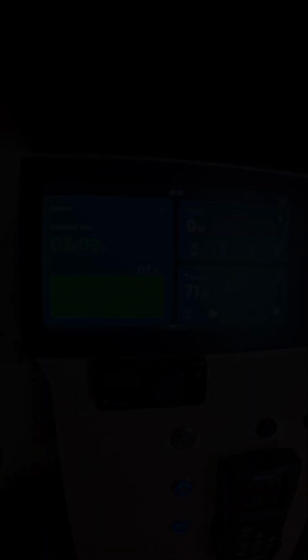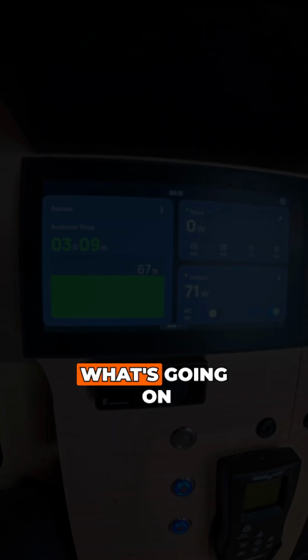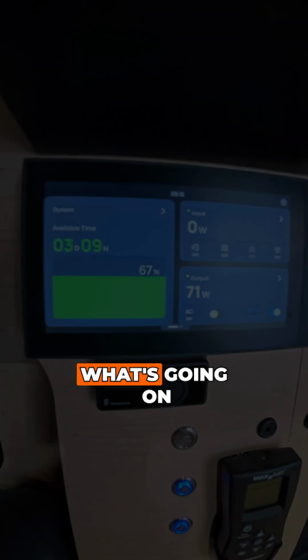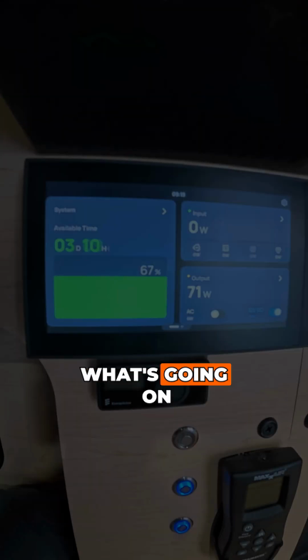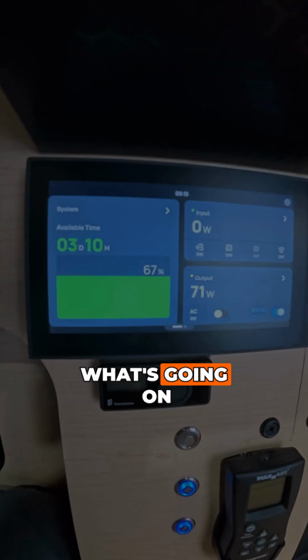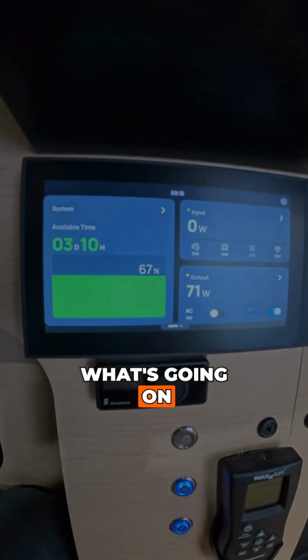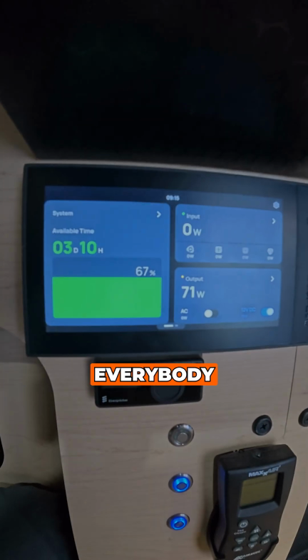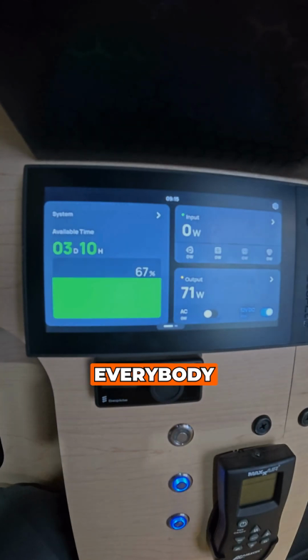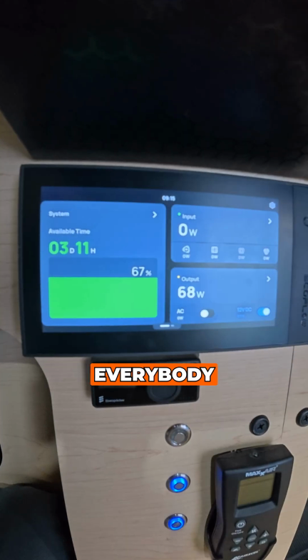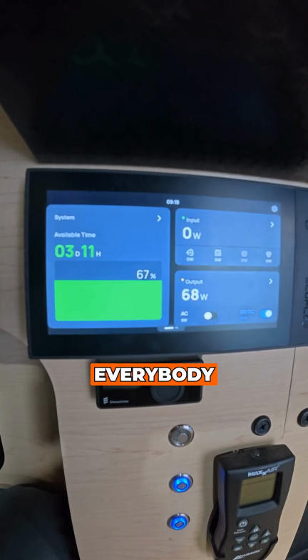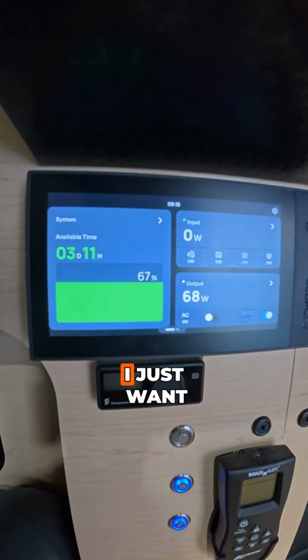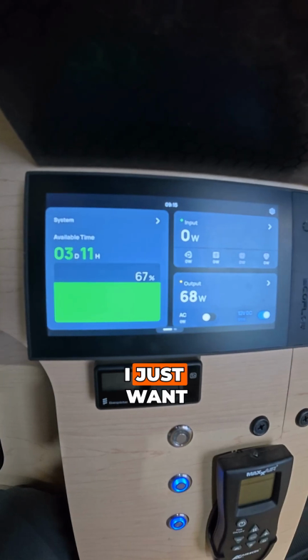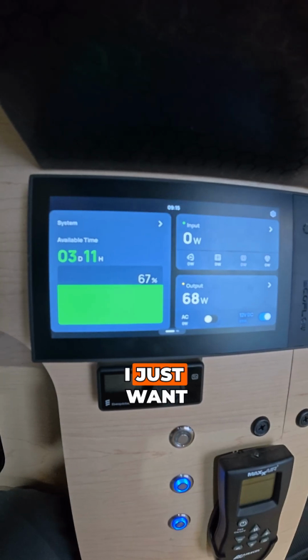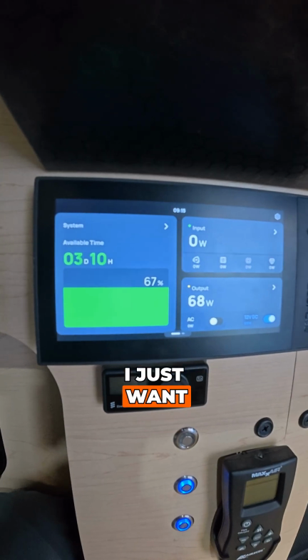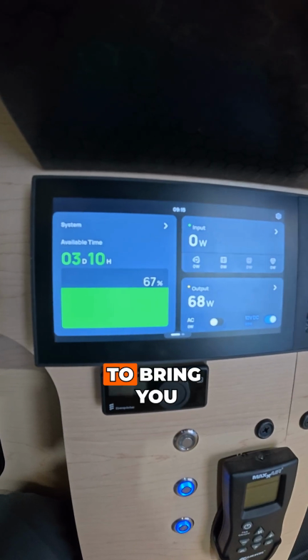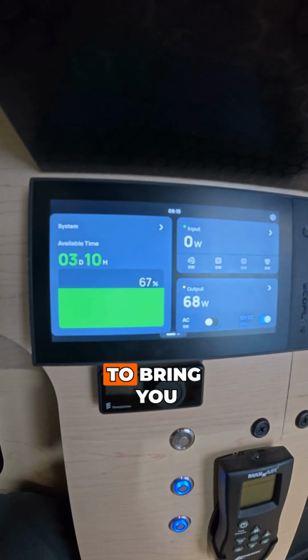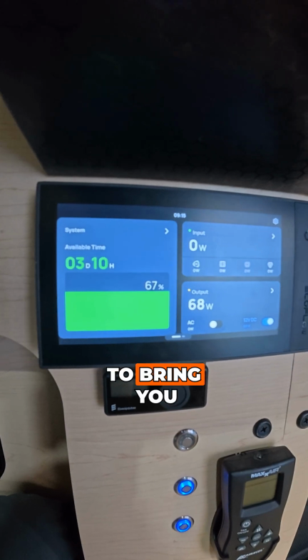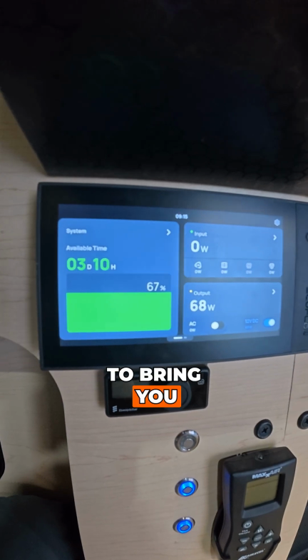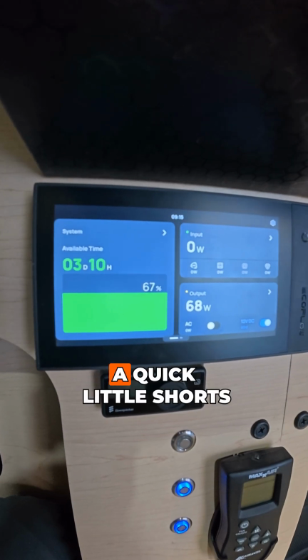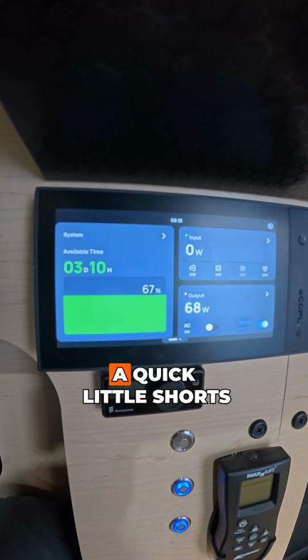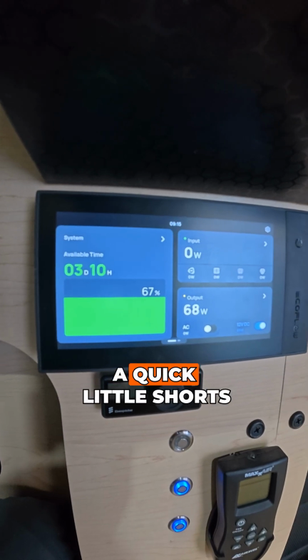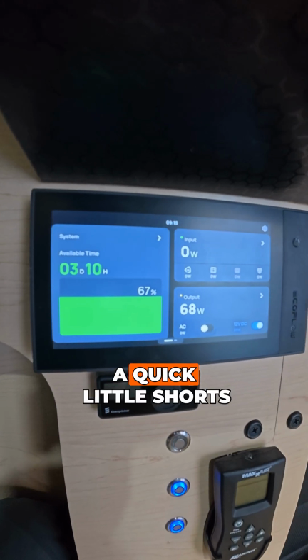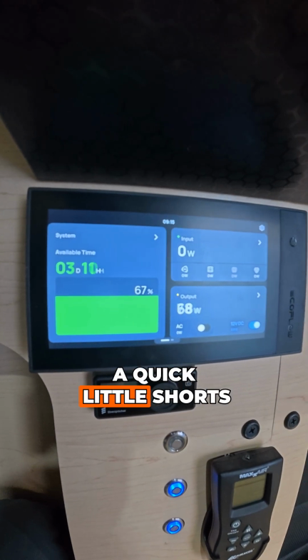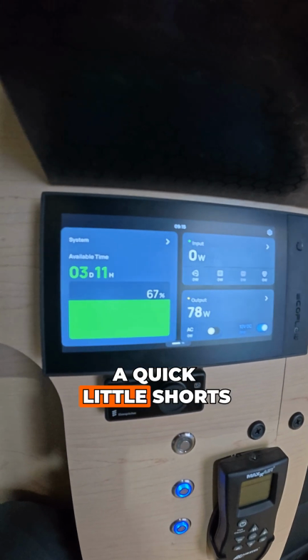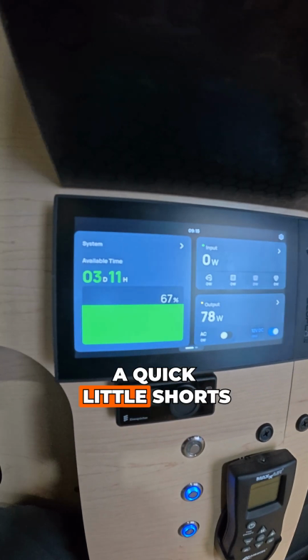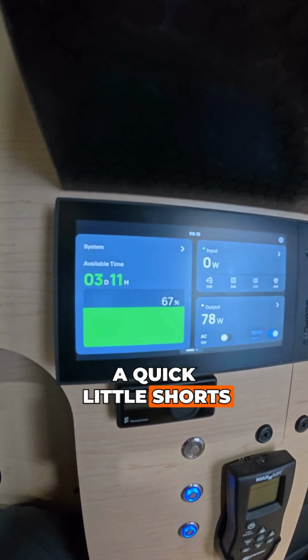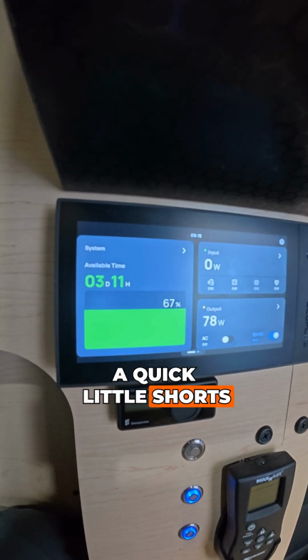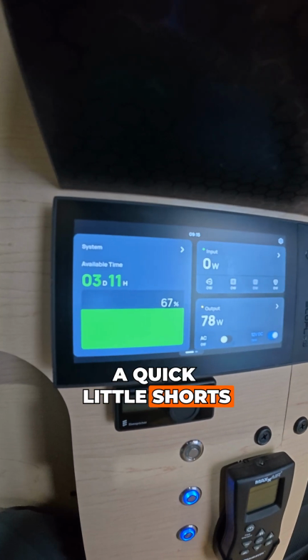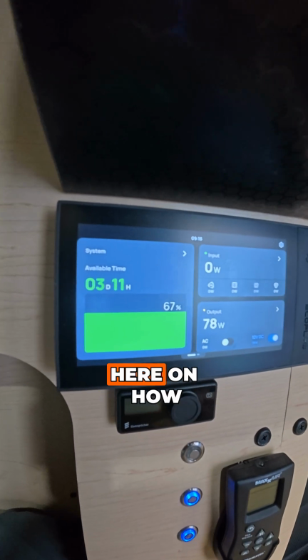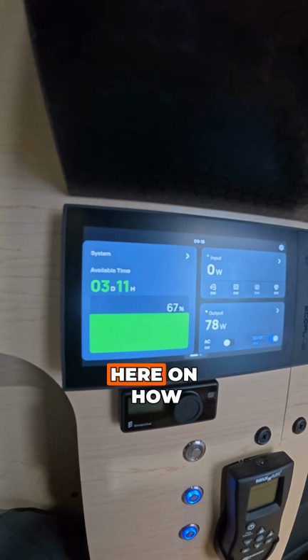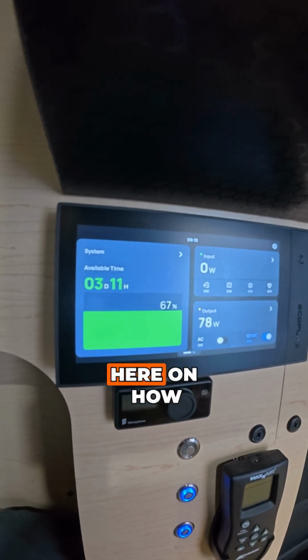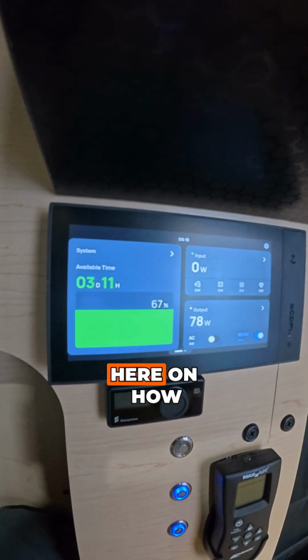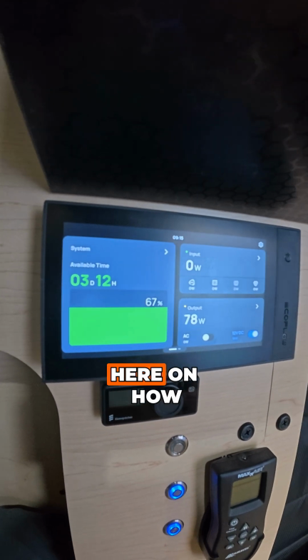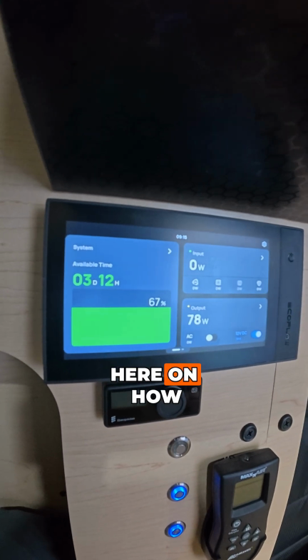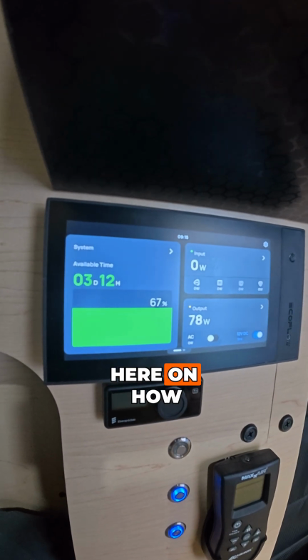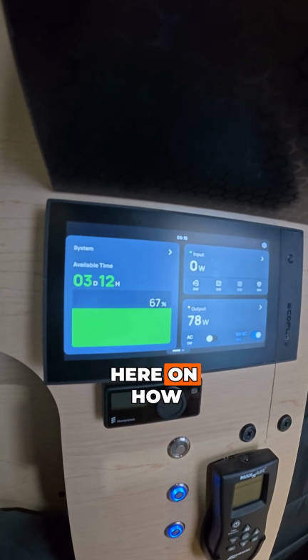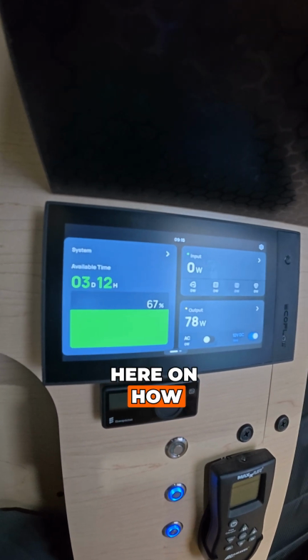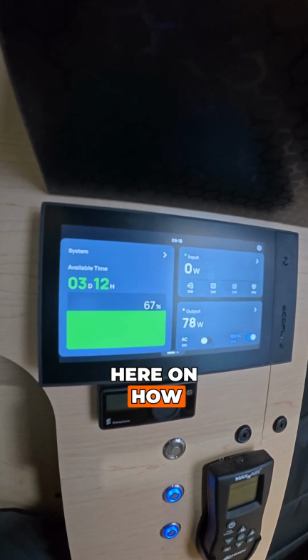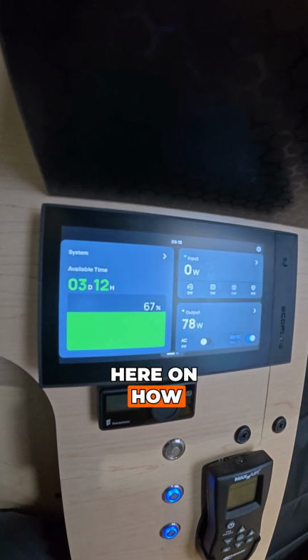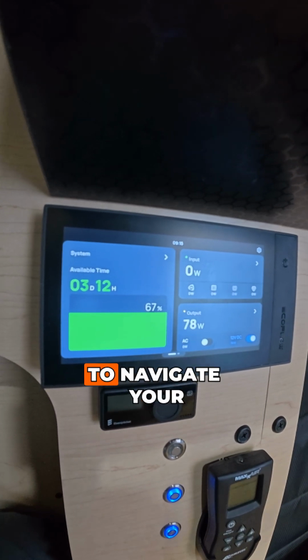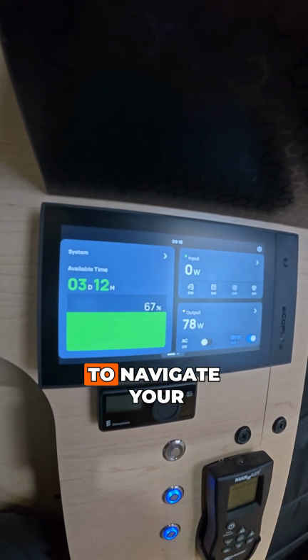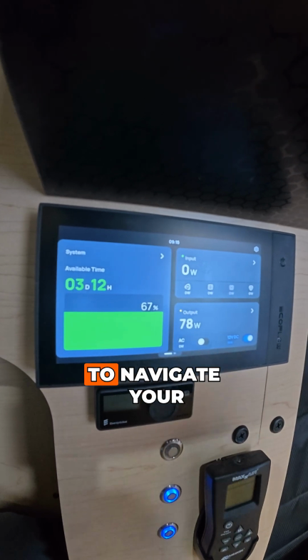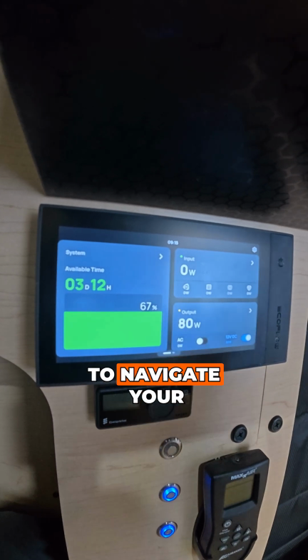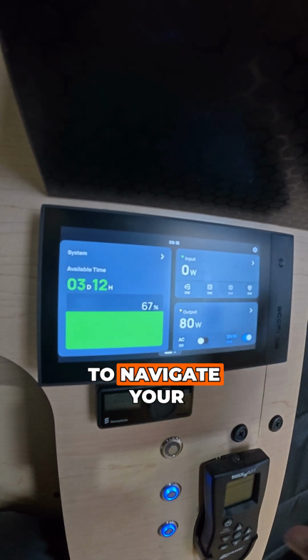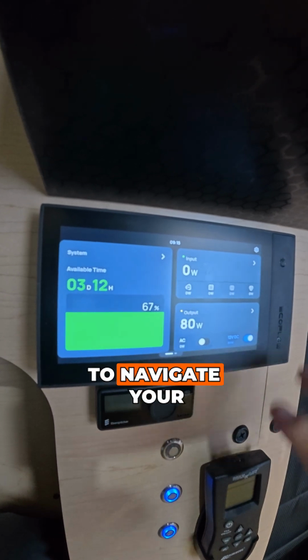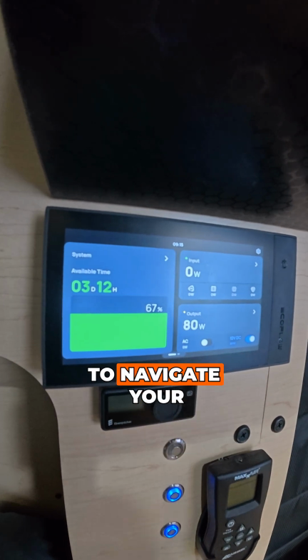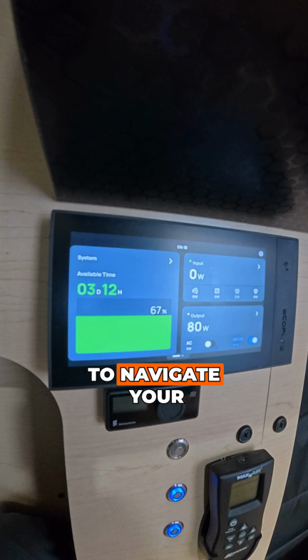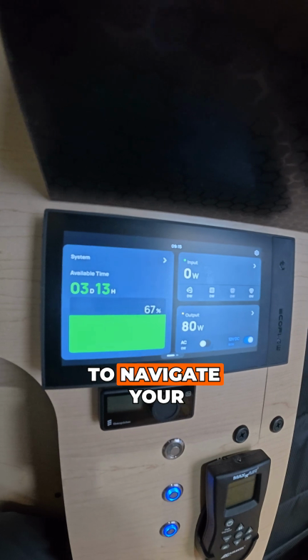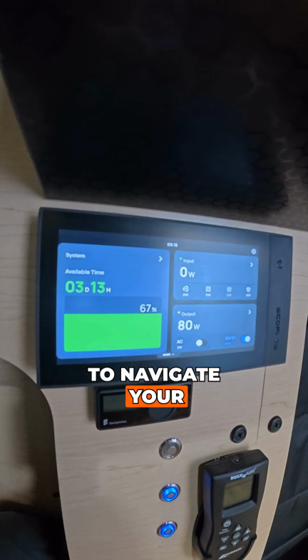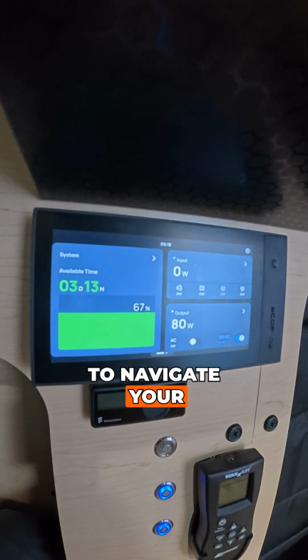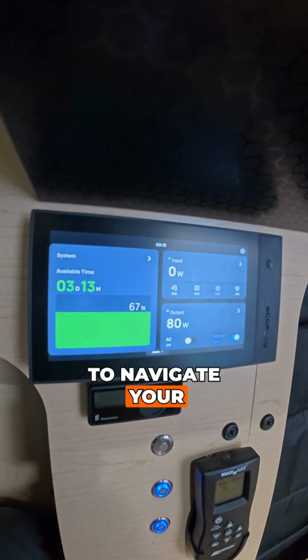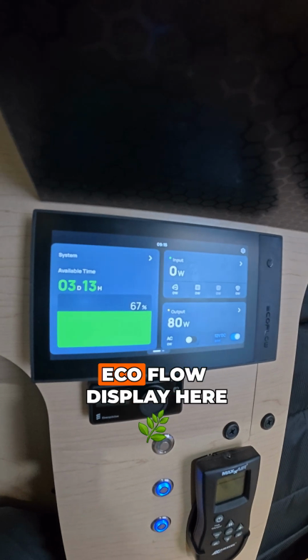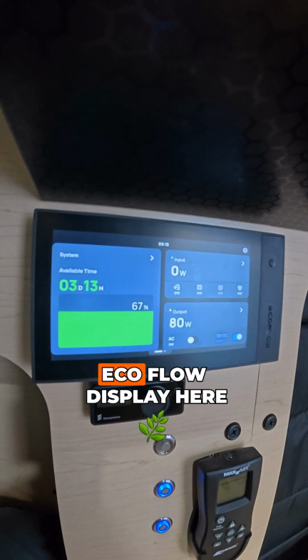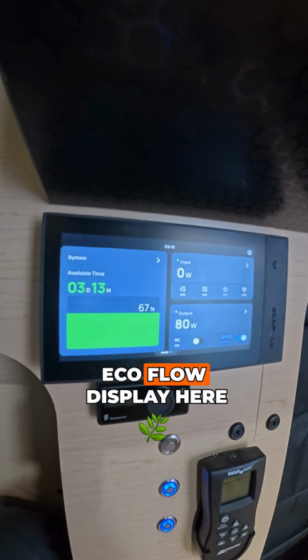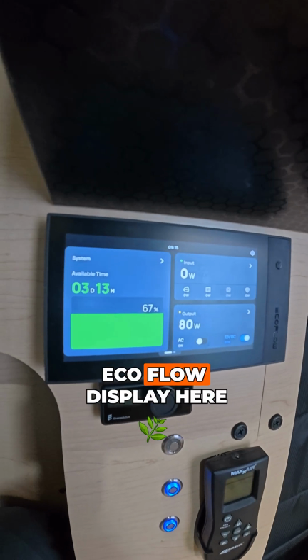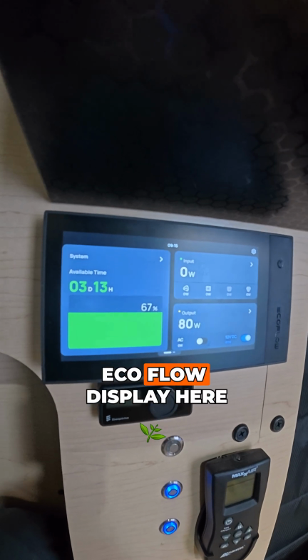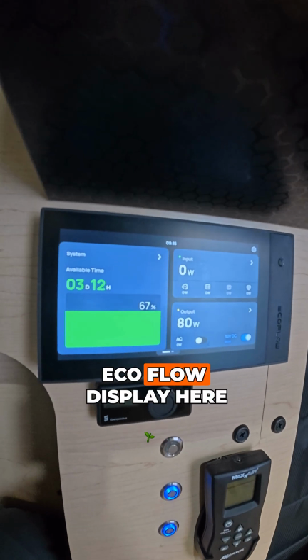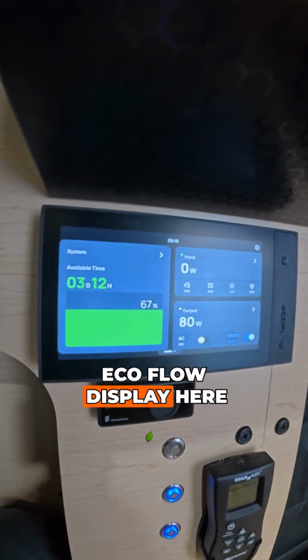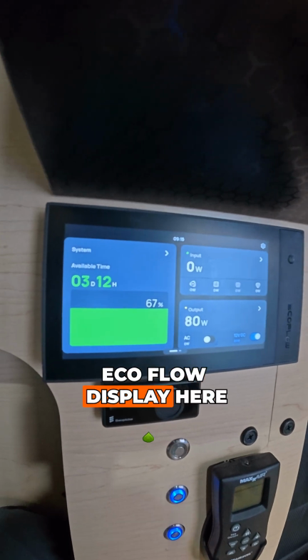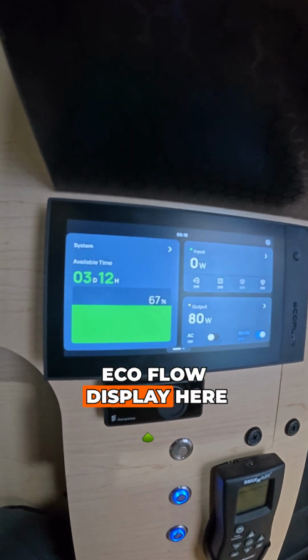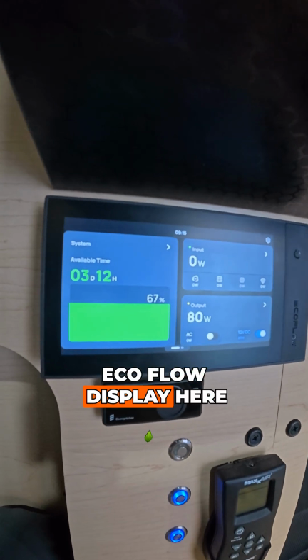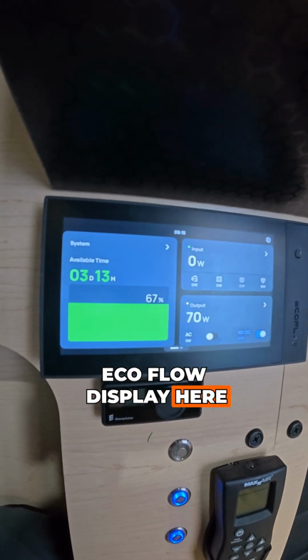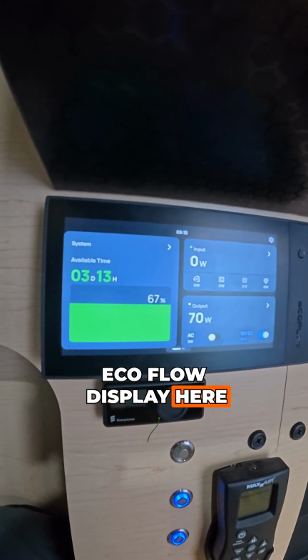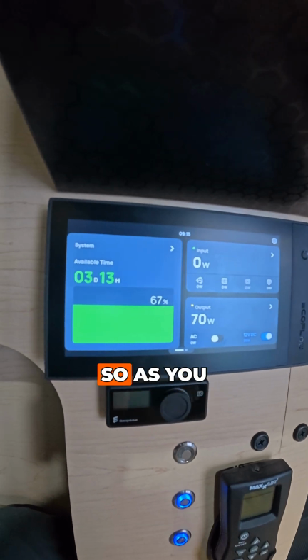What's going on everybody? Just want to bring you a quick little short here on how to navigate your EcoFlow display.